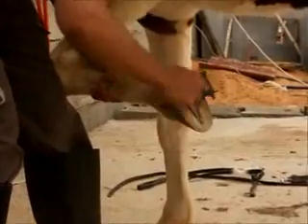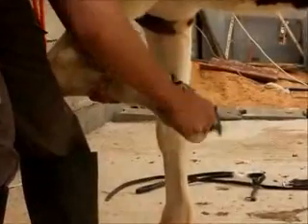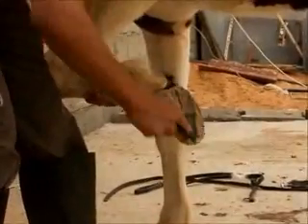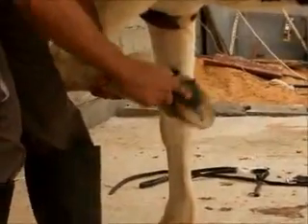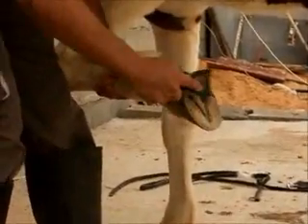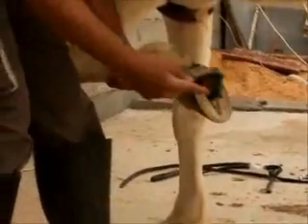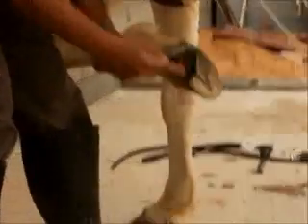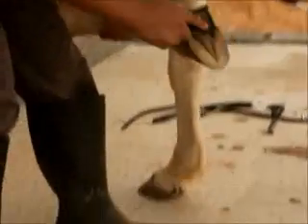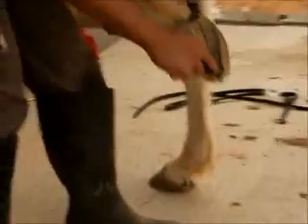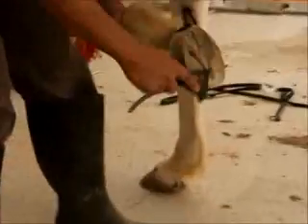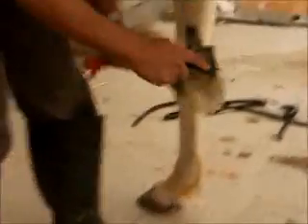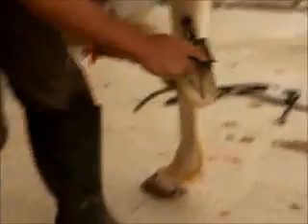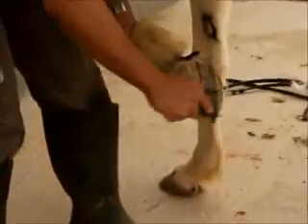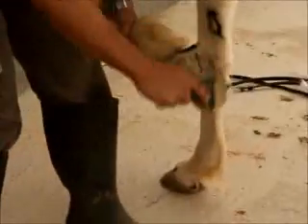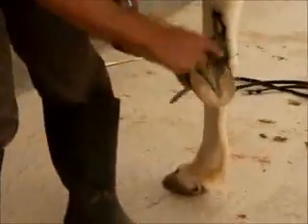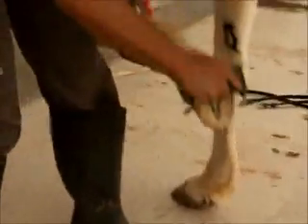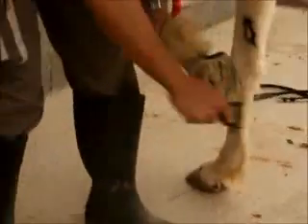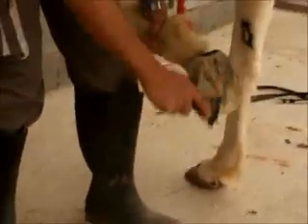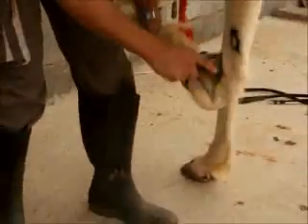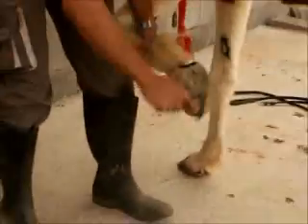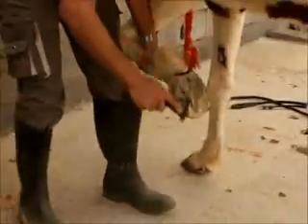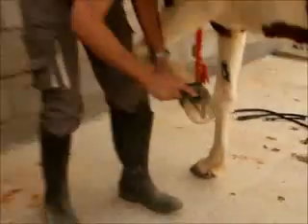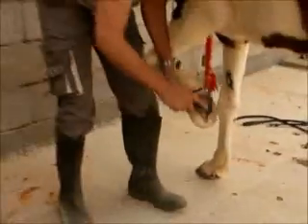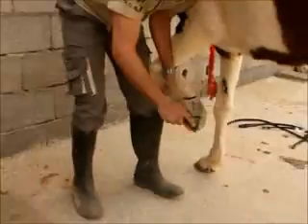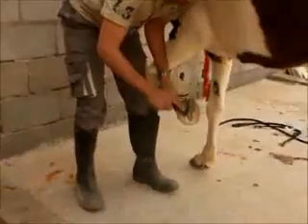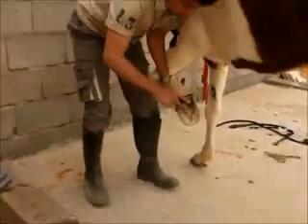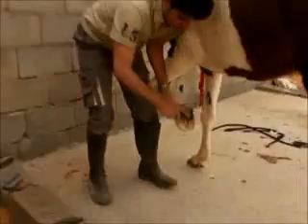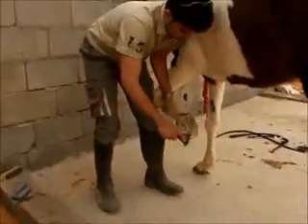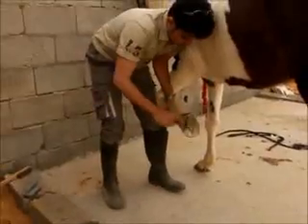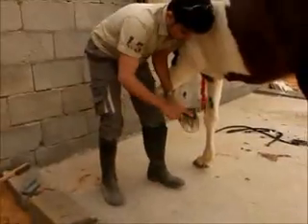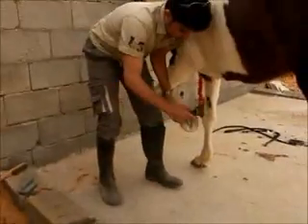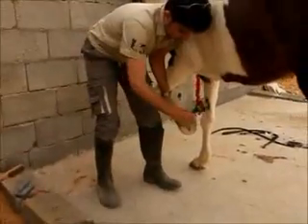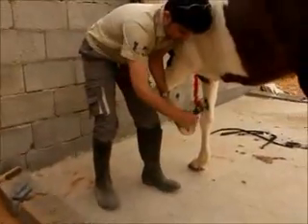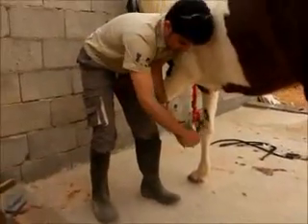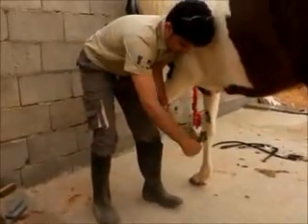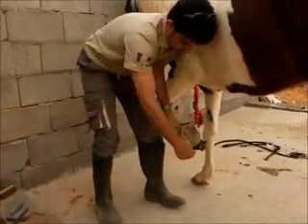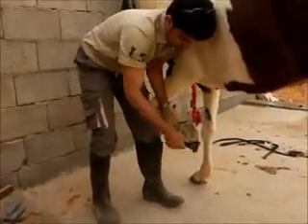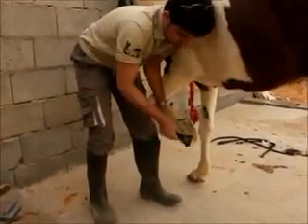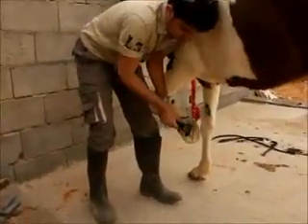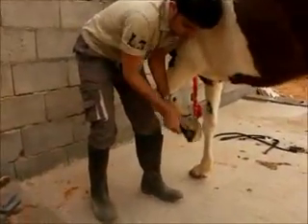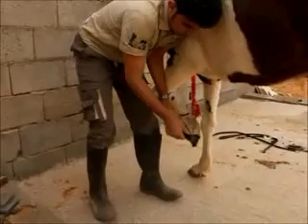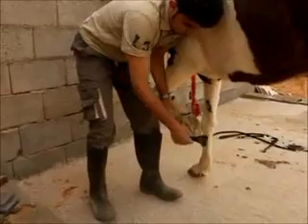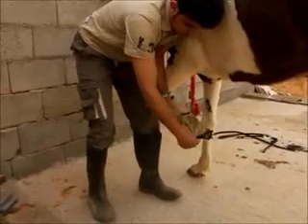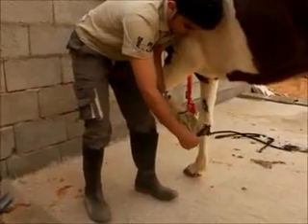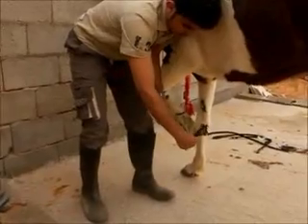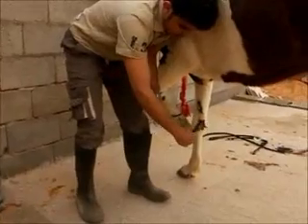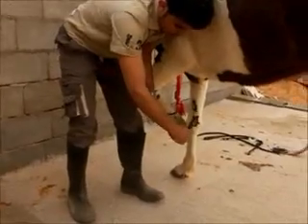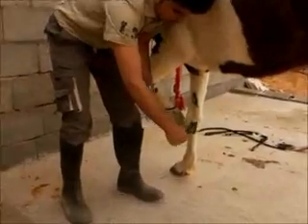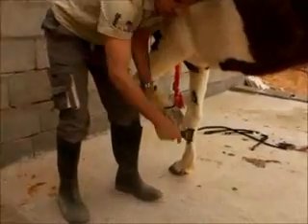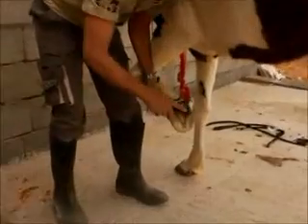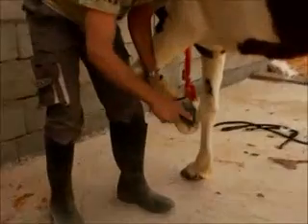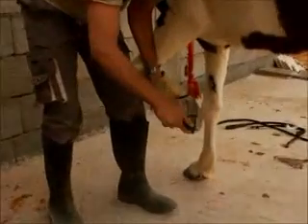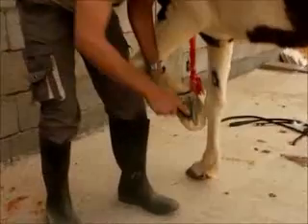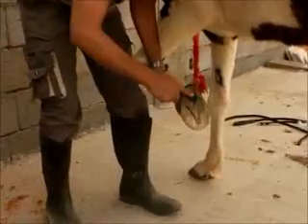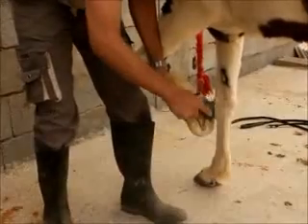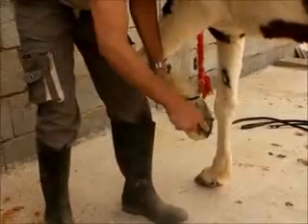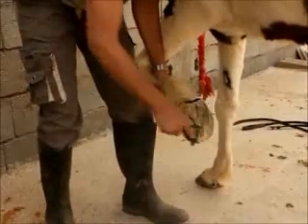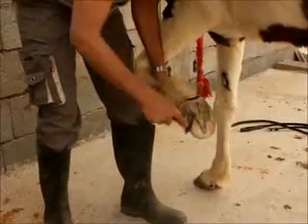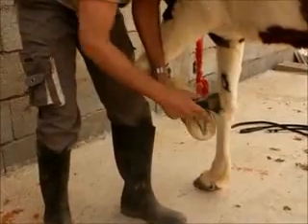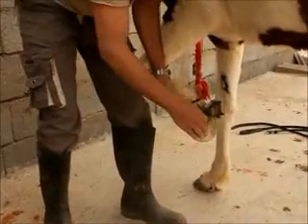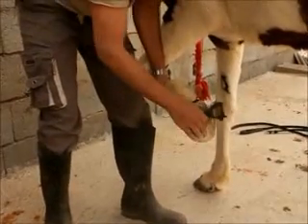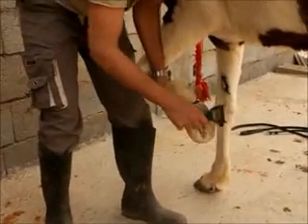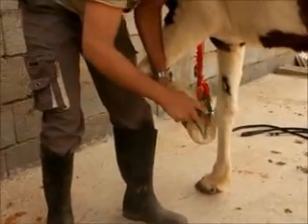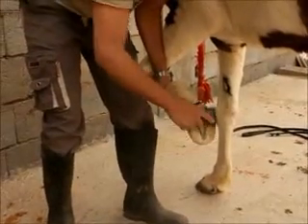As you can see, sometimes they put some iron shoes here on the hoof to protect the foot.